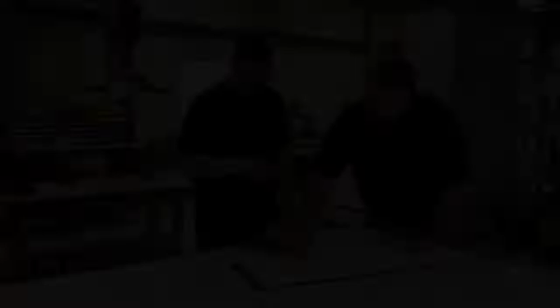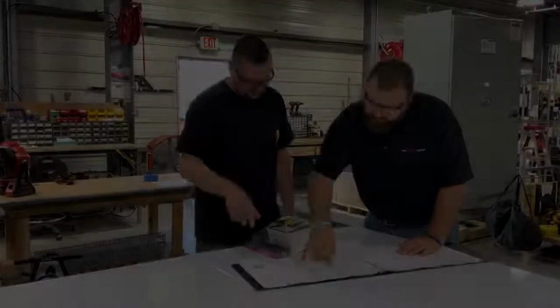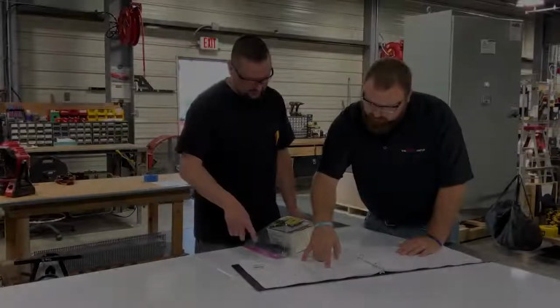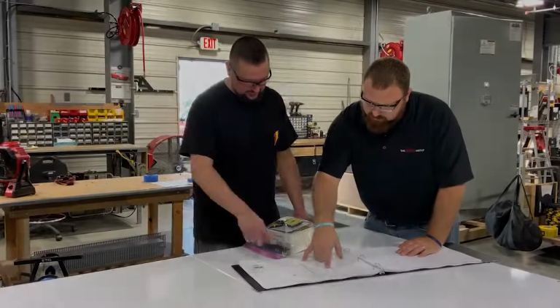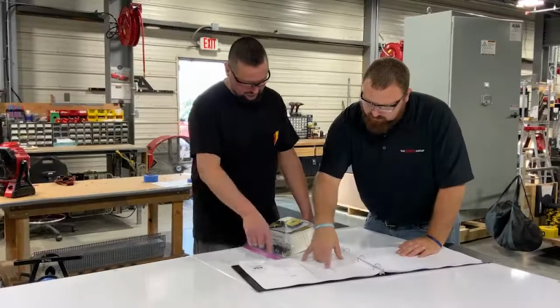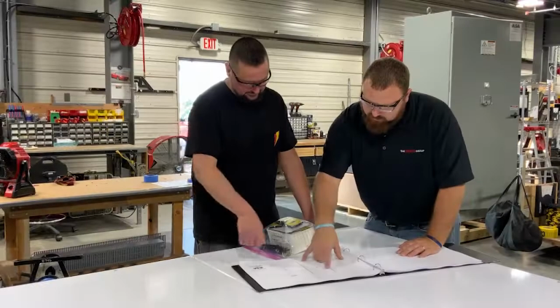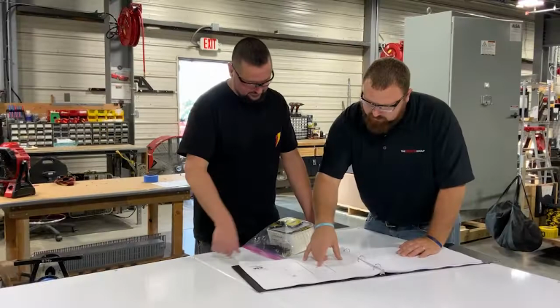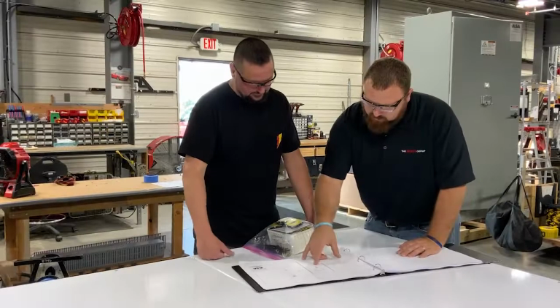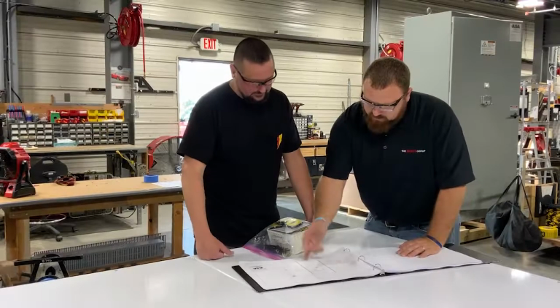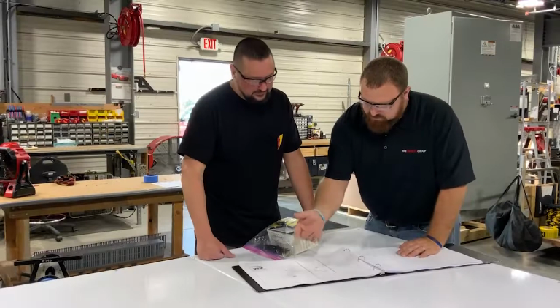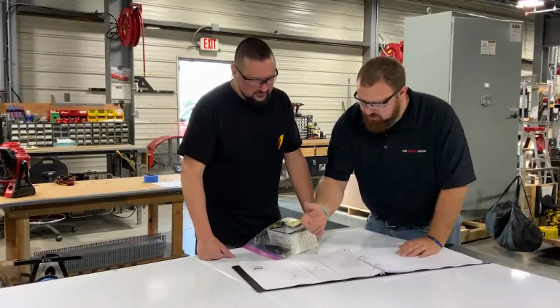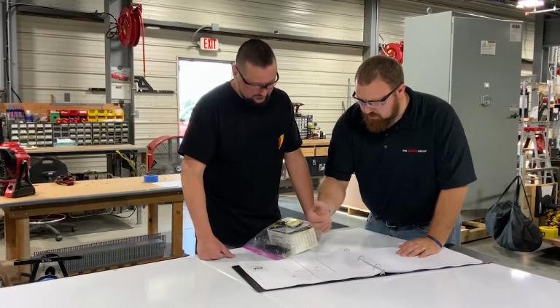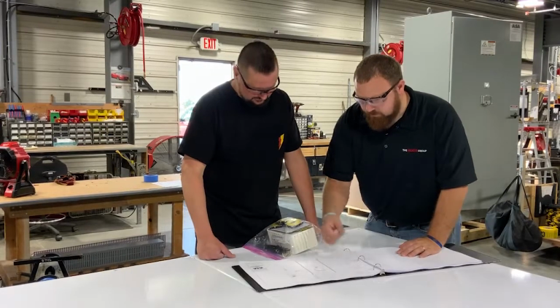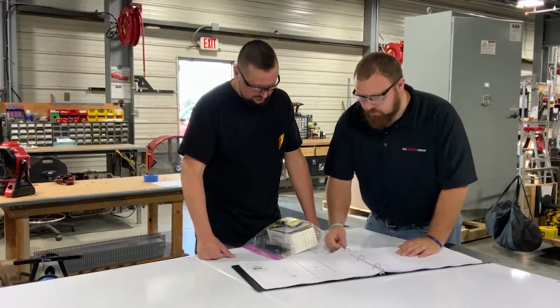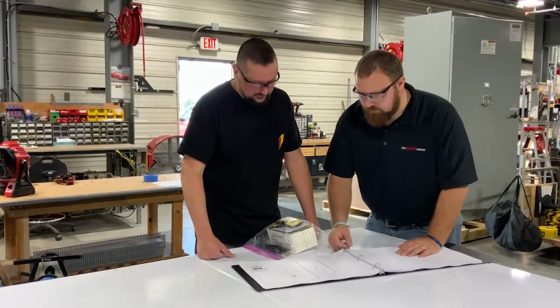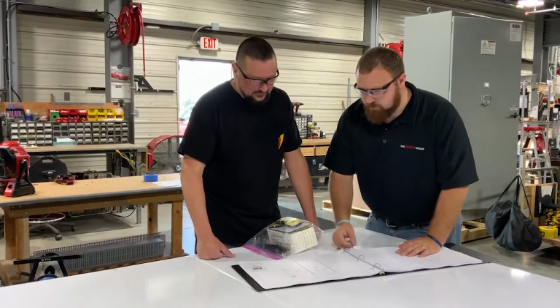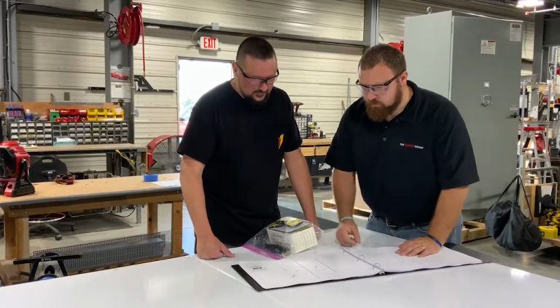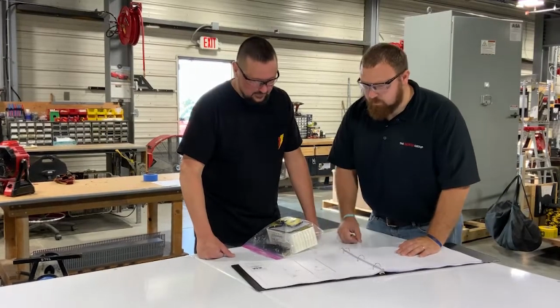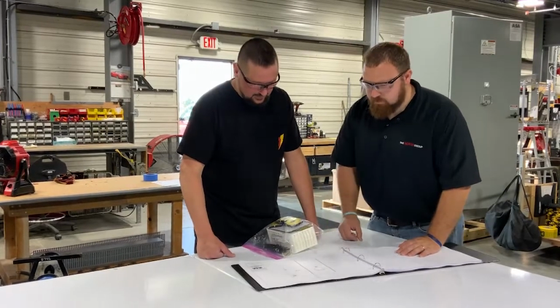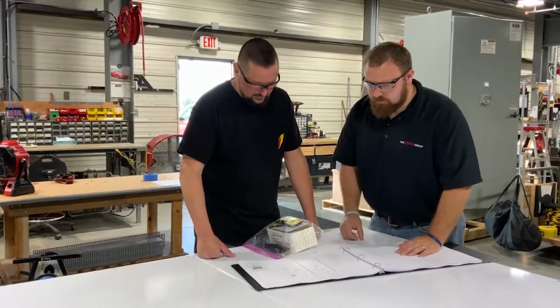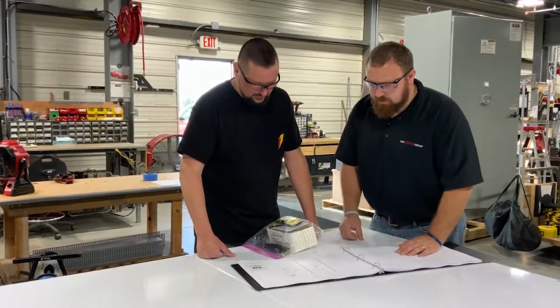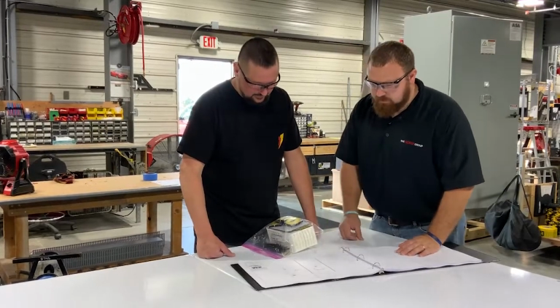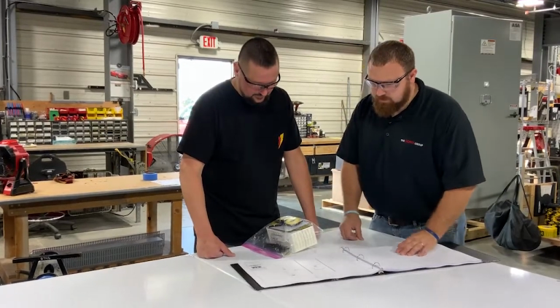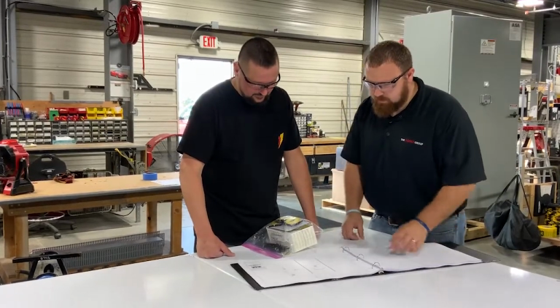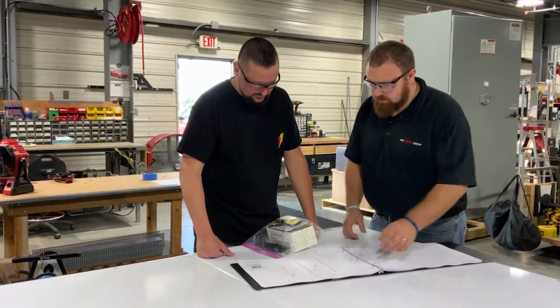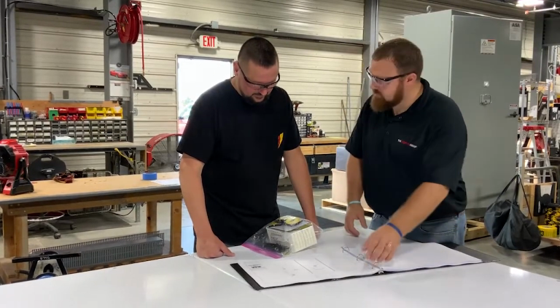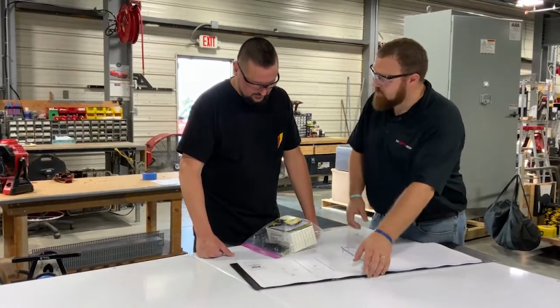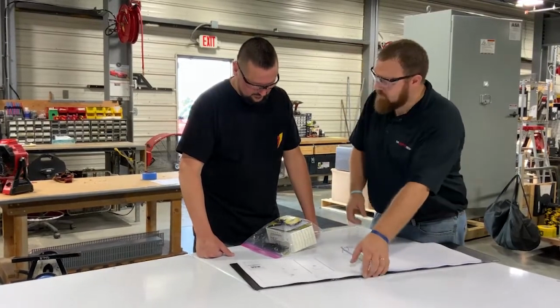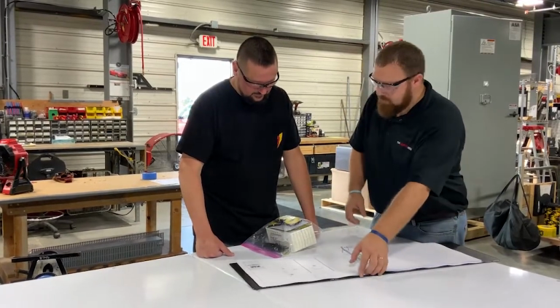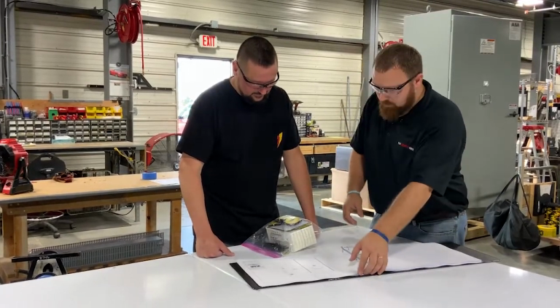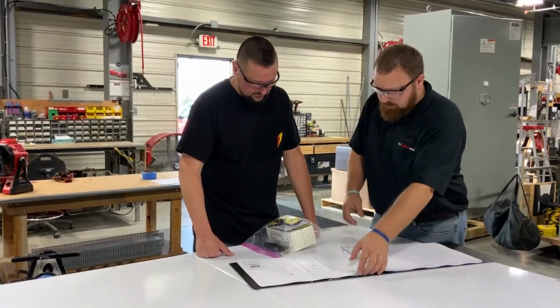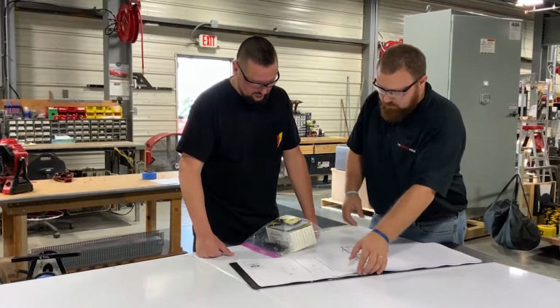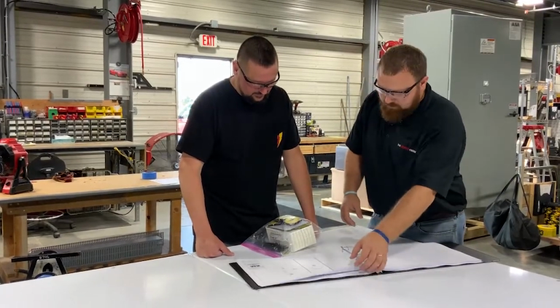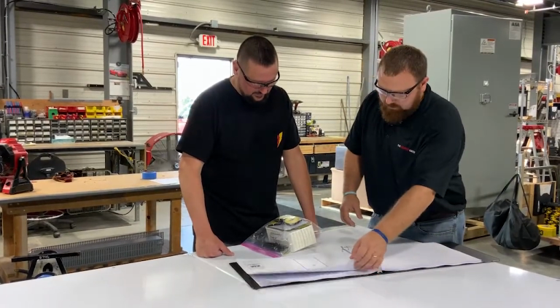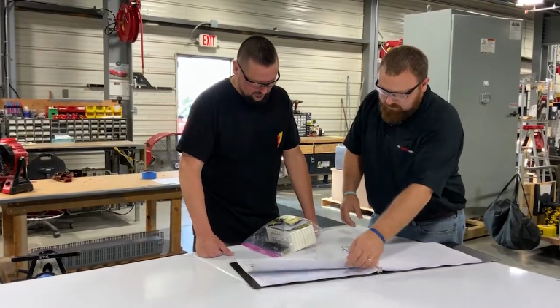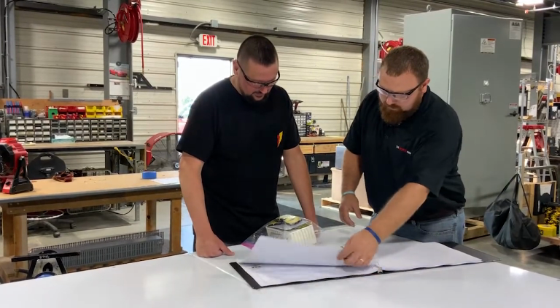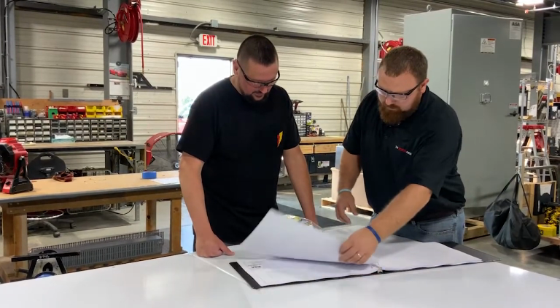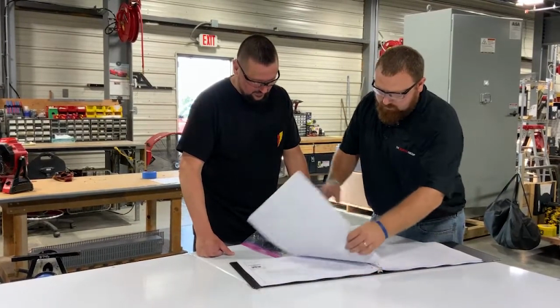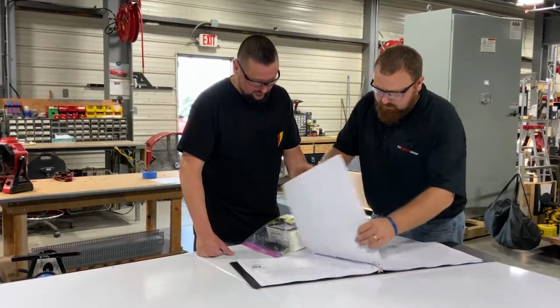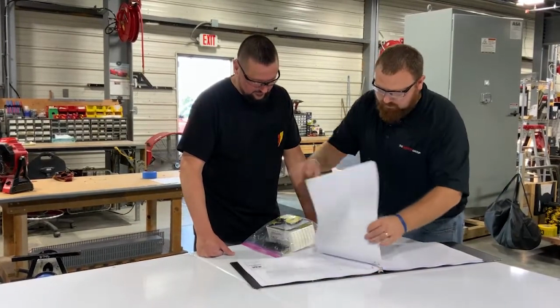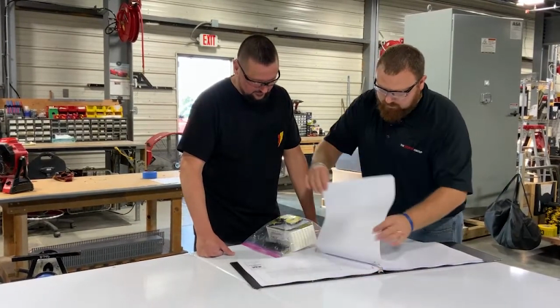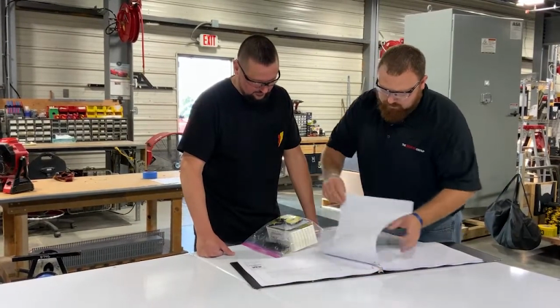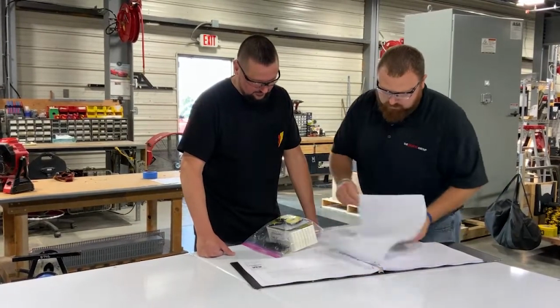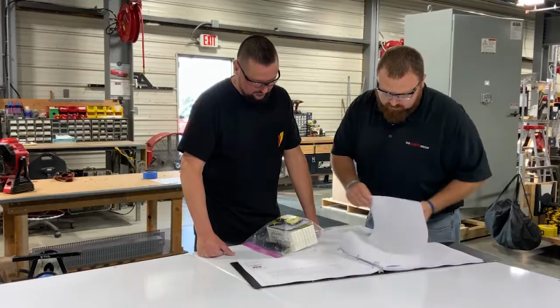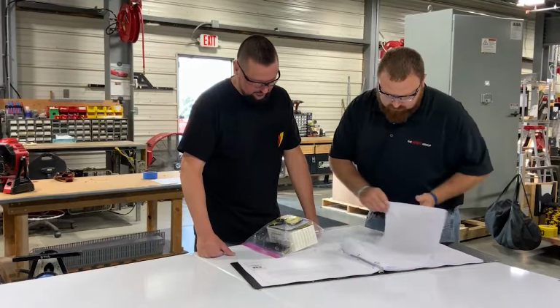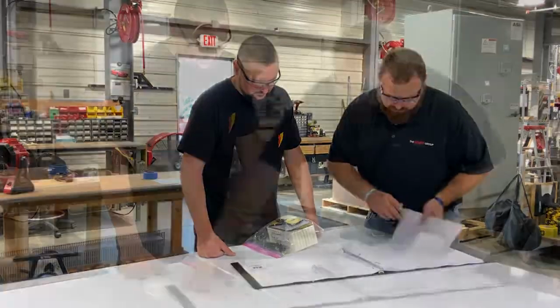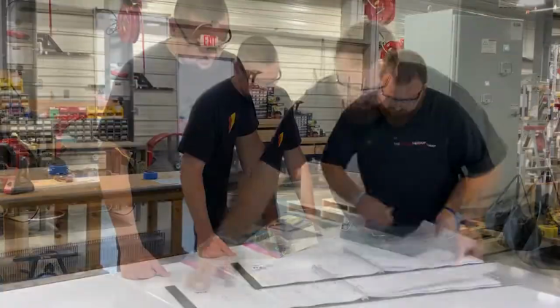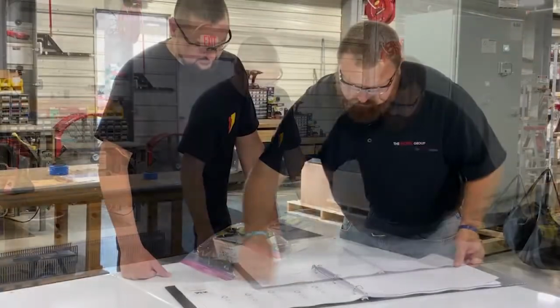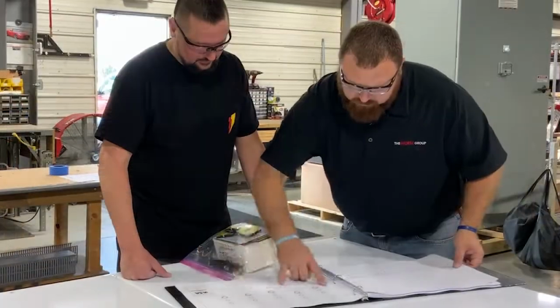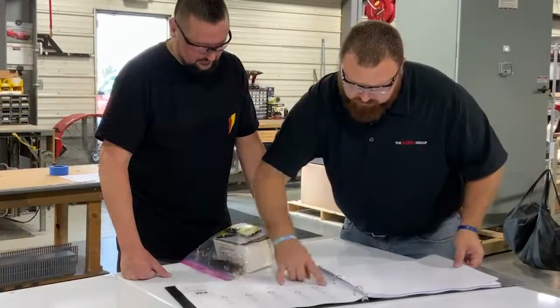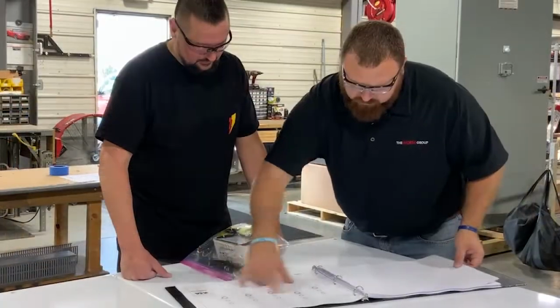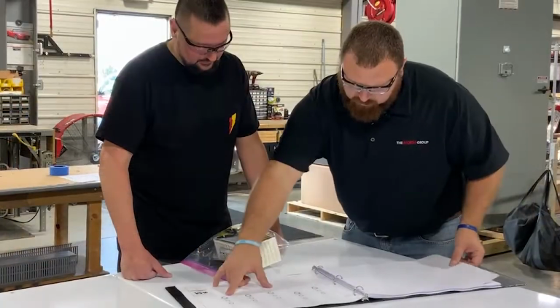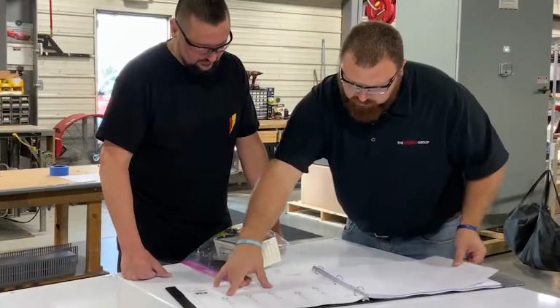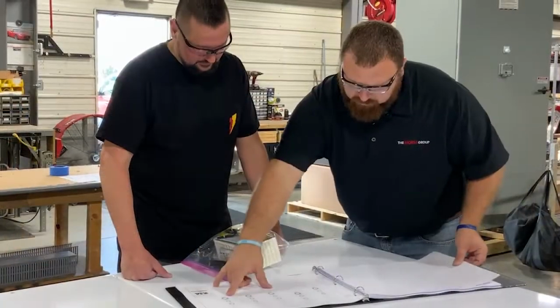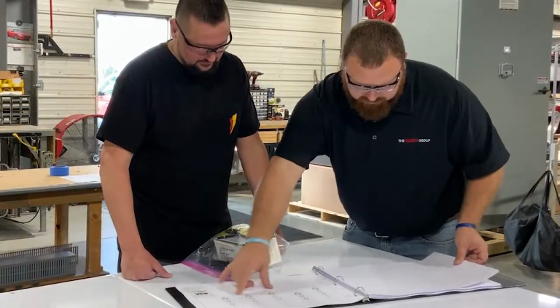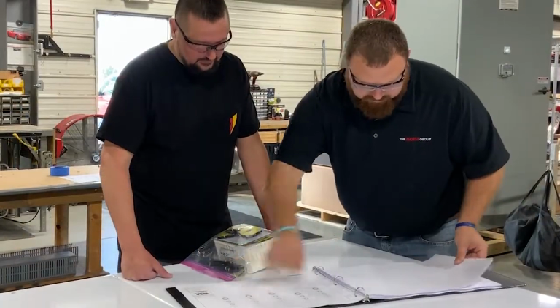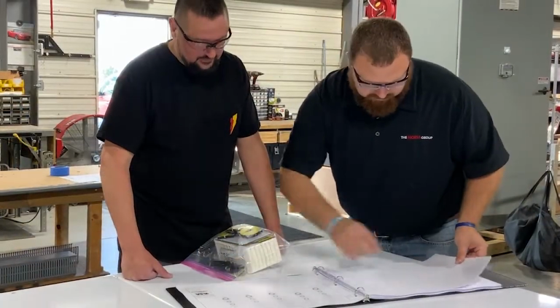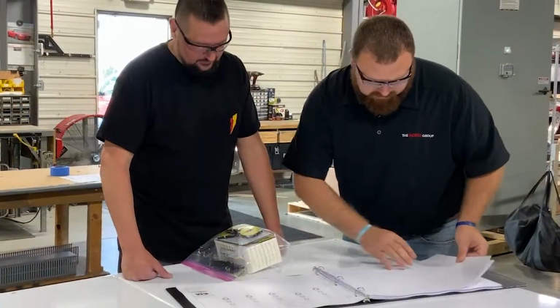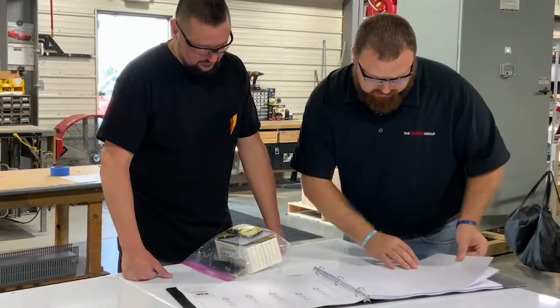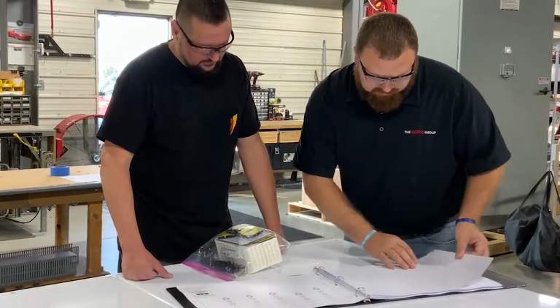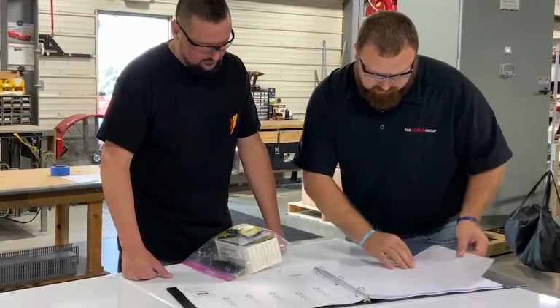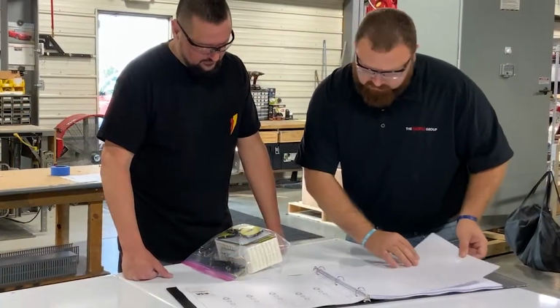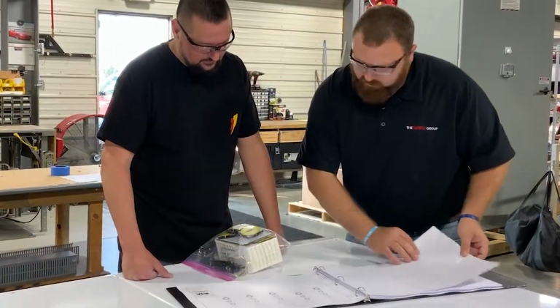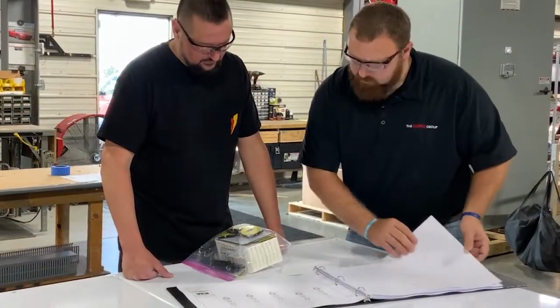At the beginning of every panel build, the panel shop foreman meets with the panel electrician to review the drawings and discuss any potential challenges for the build.